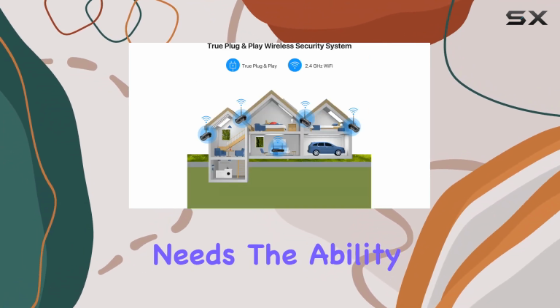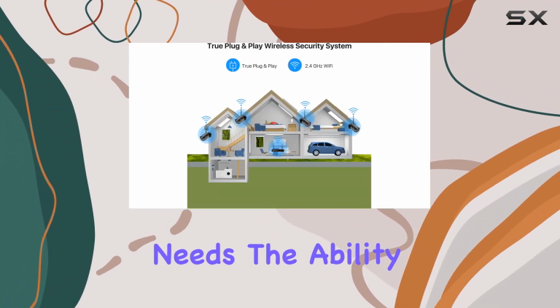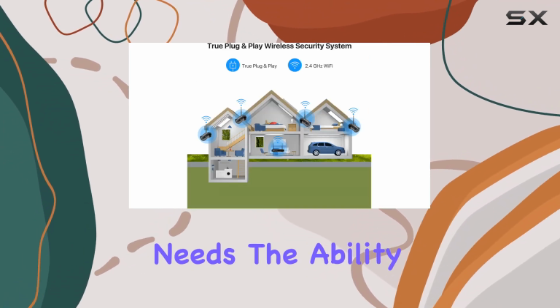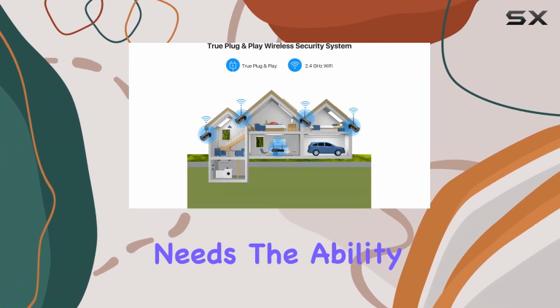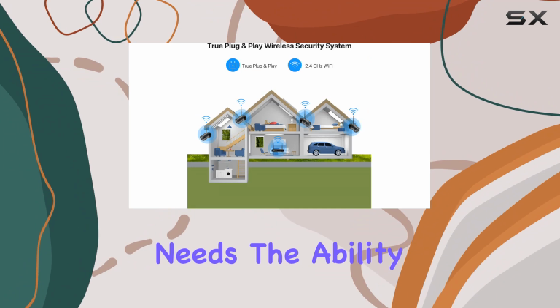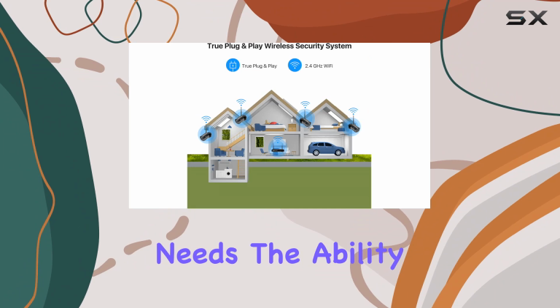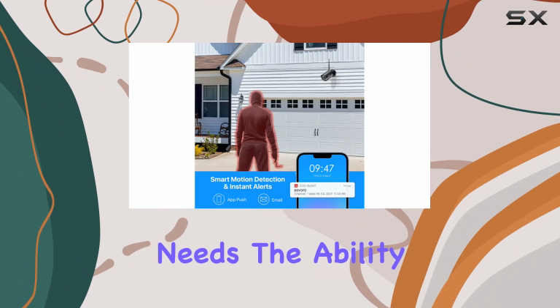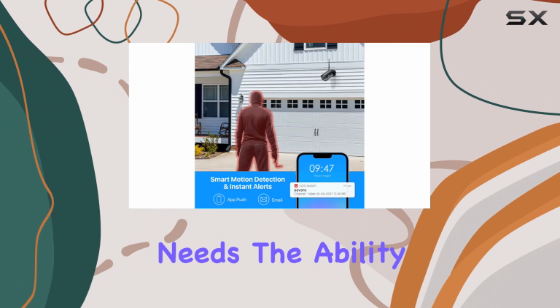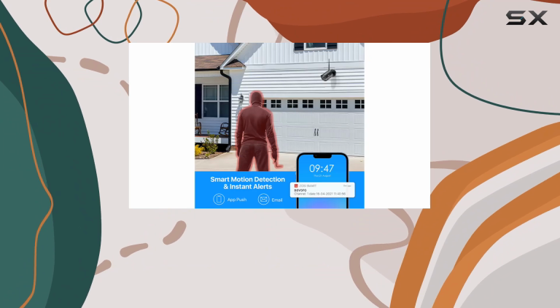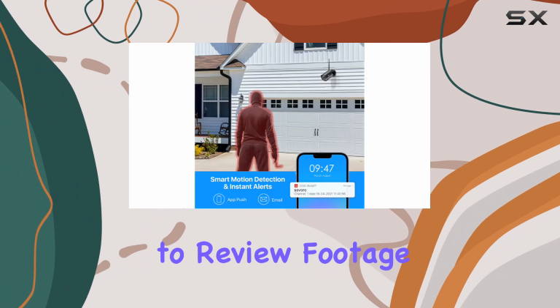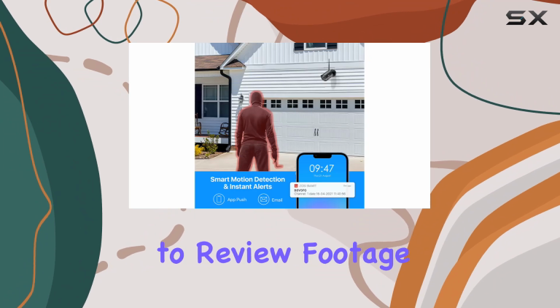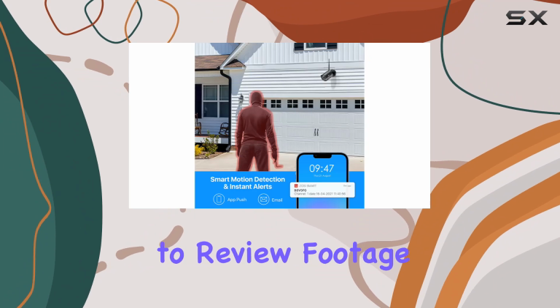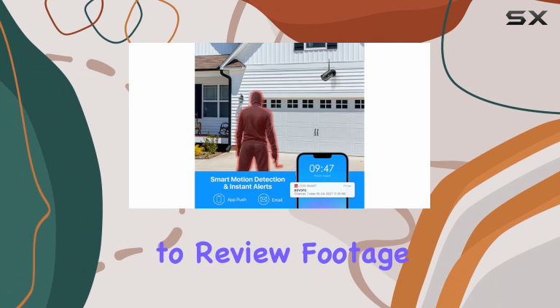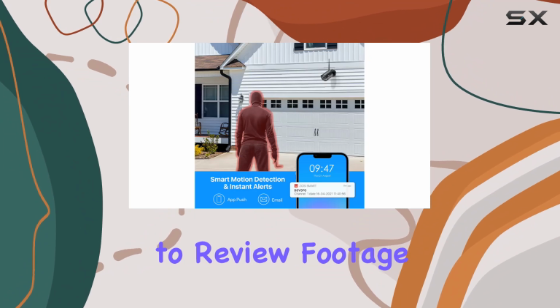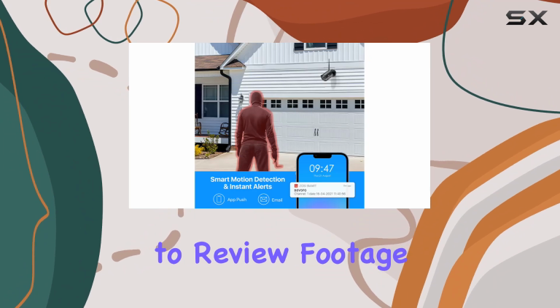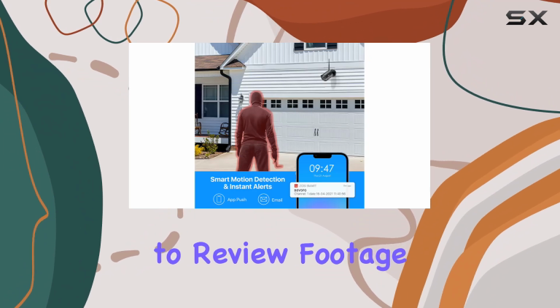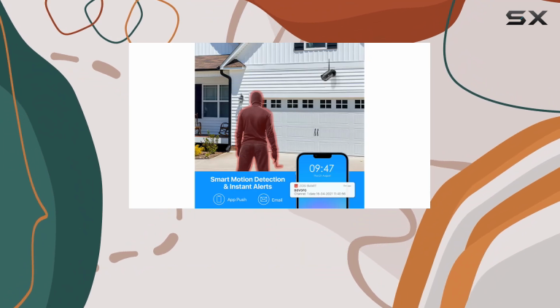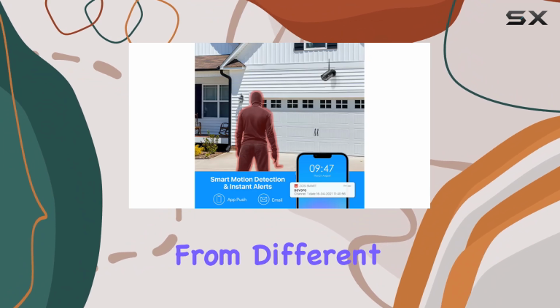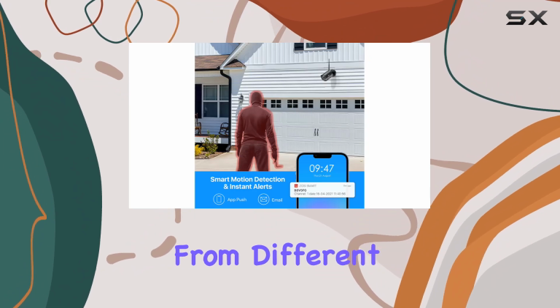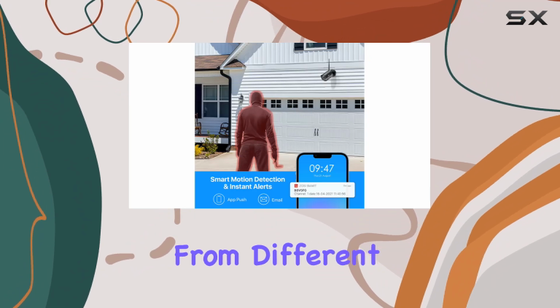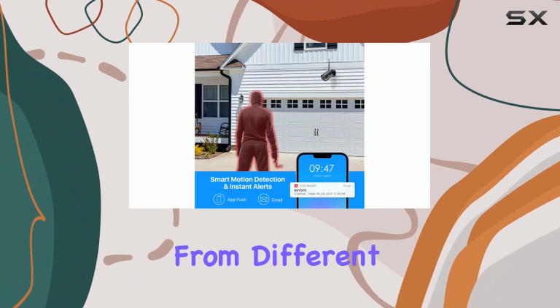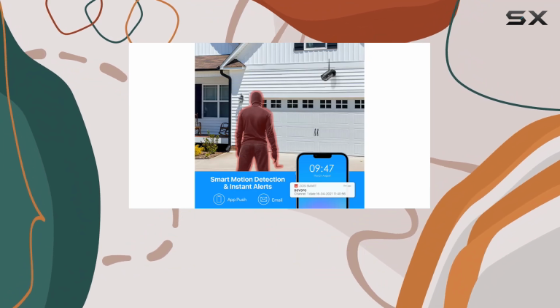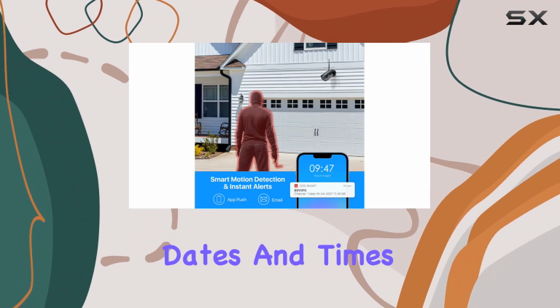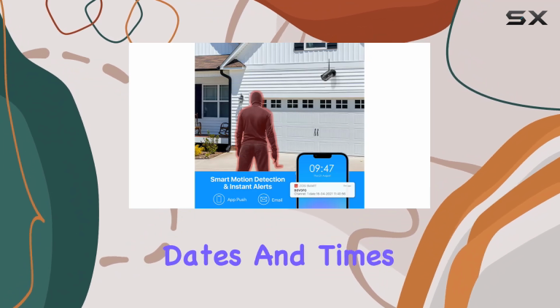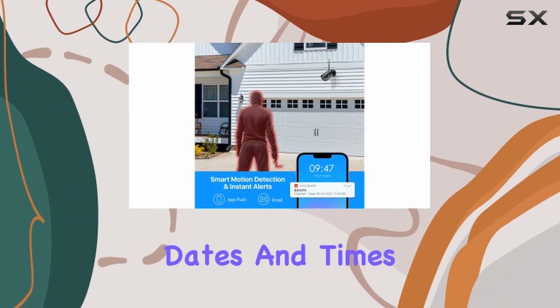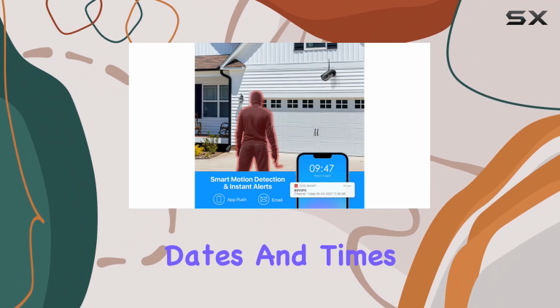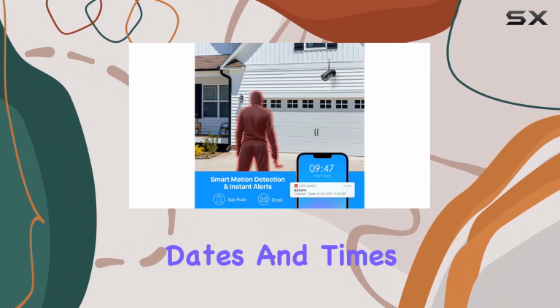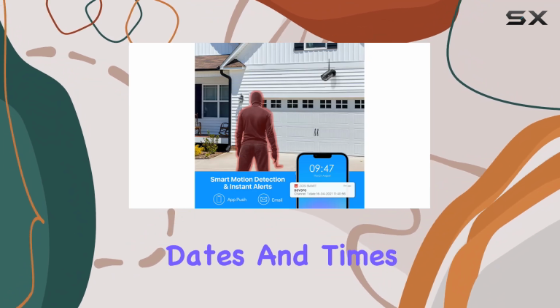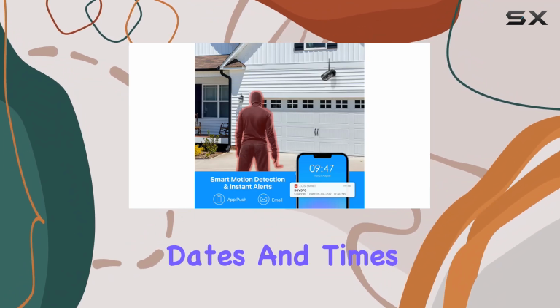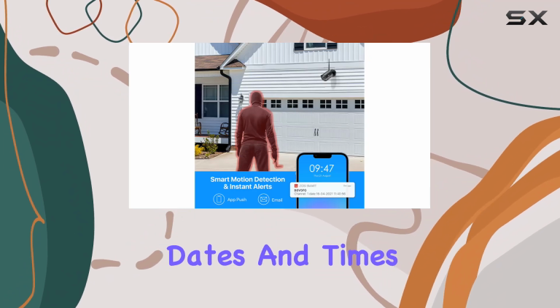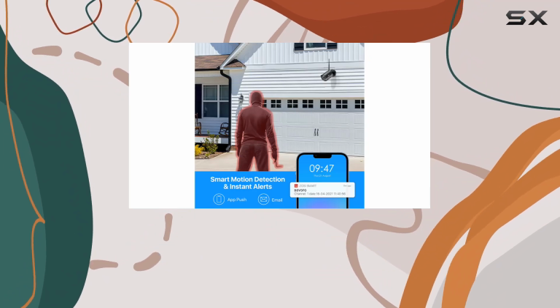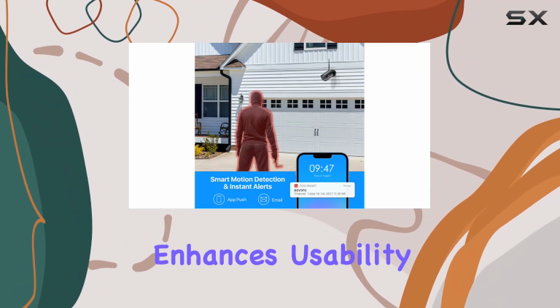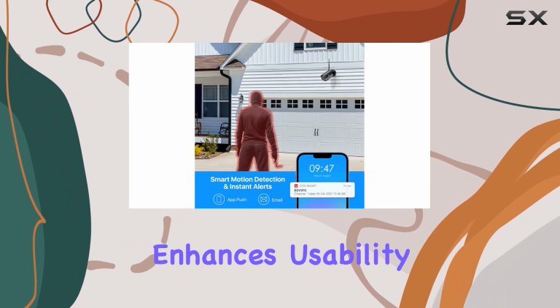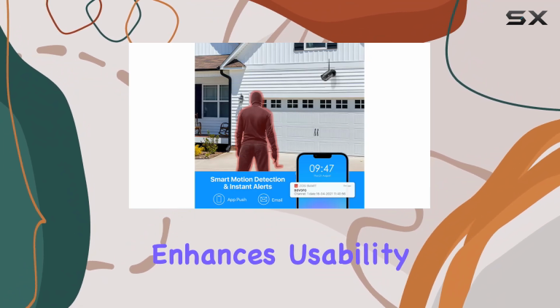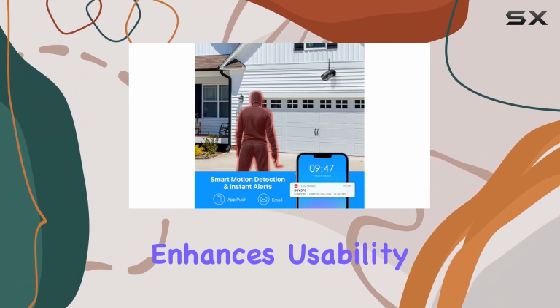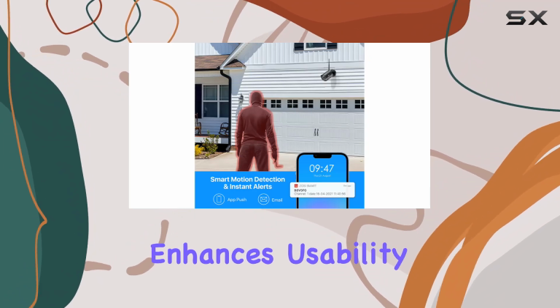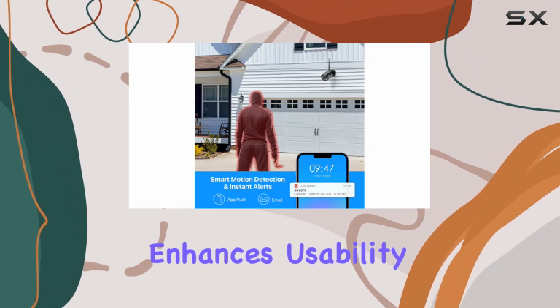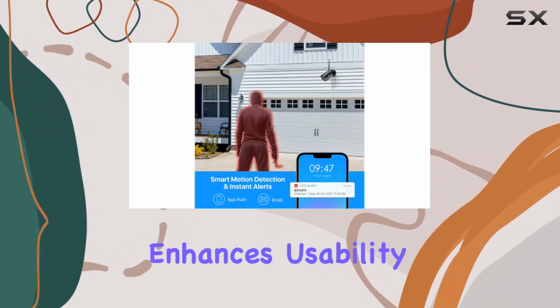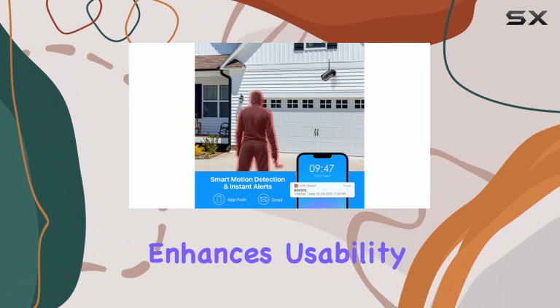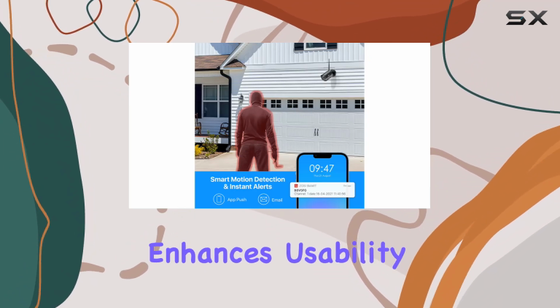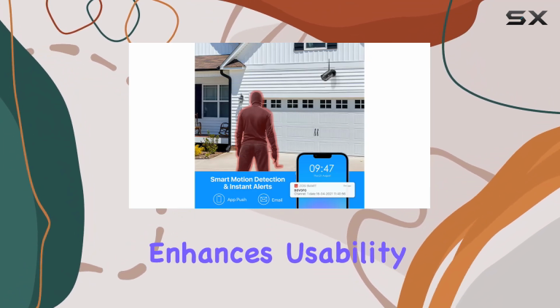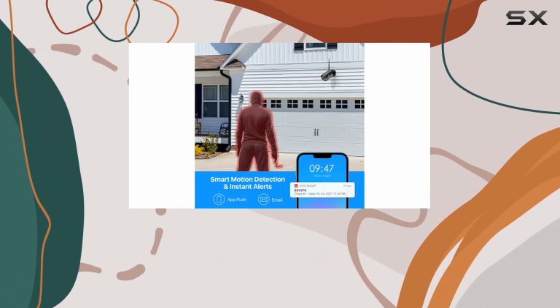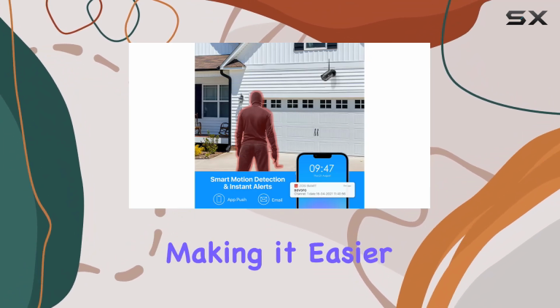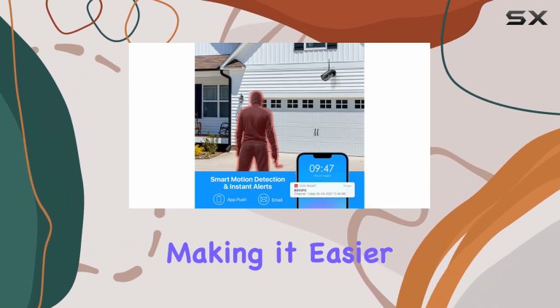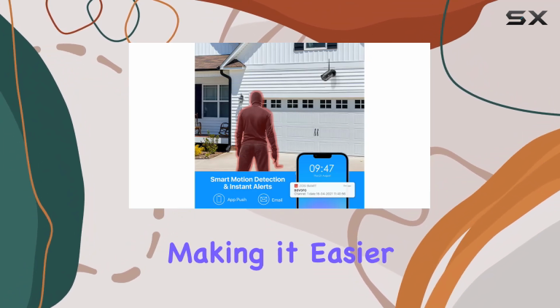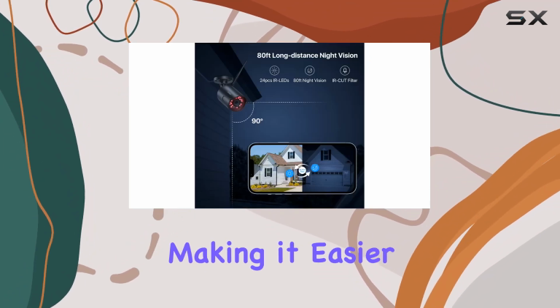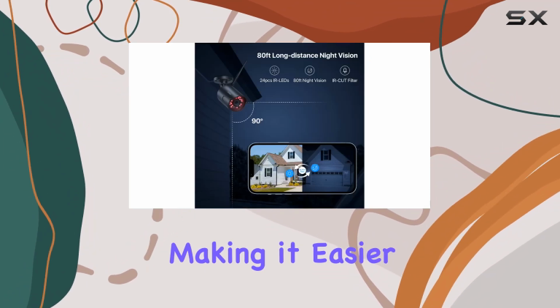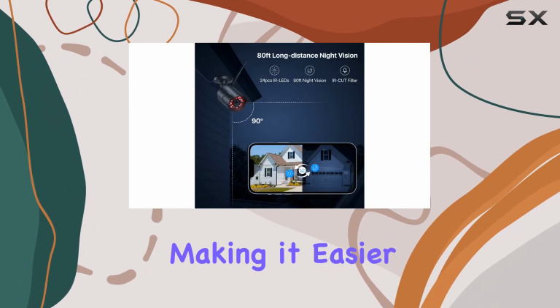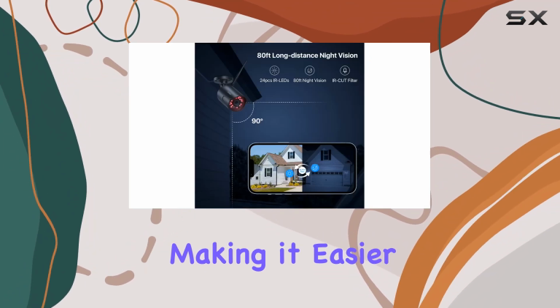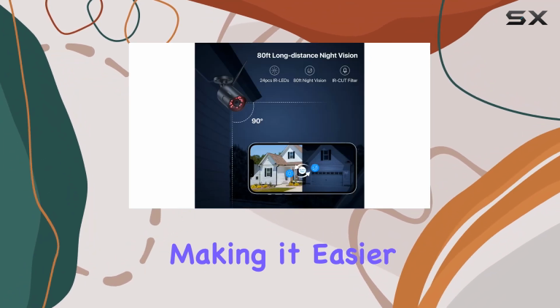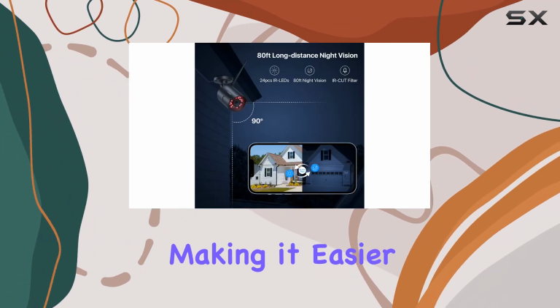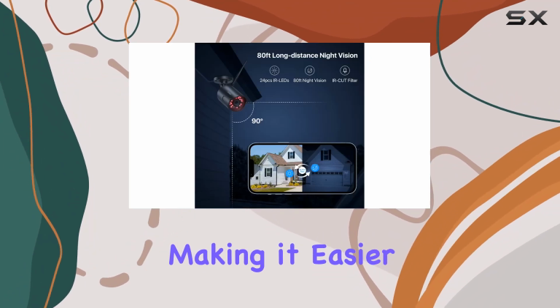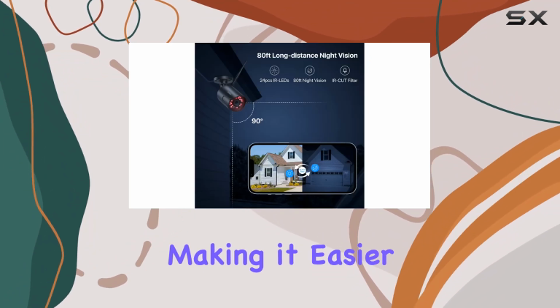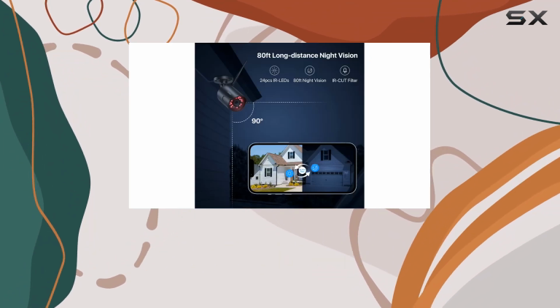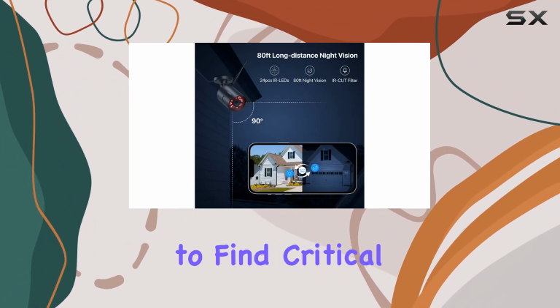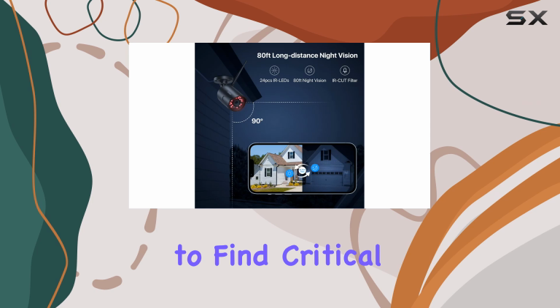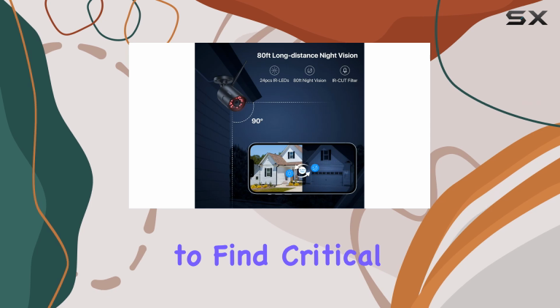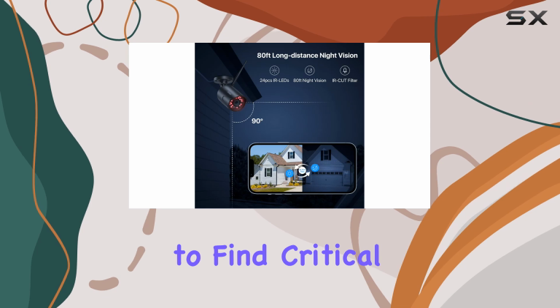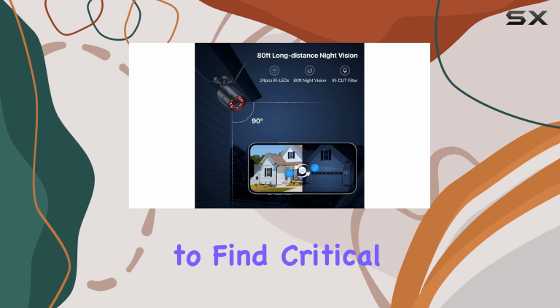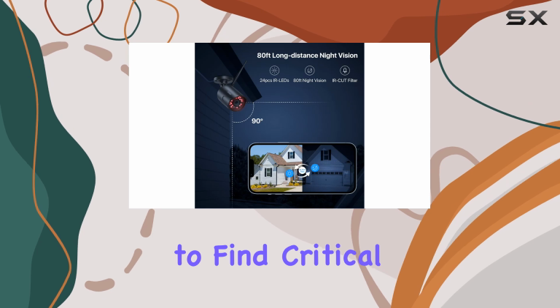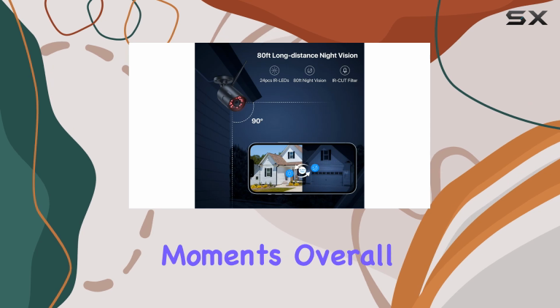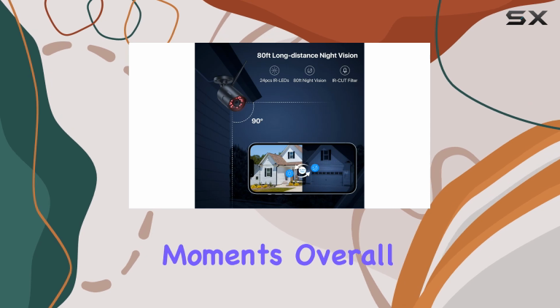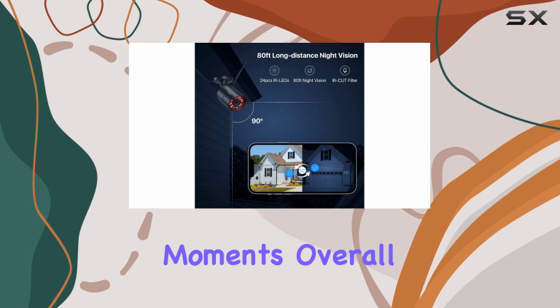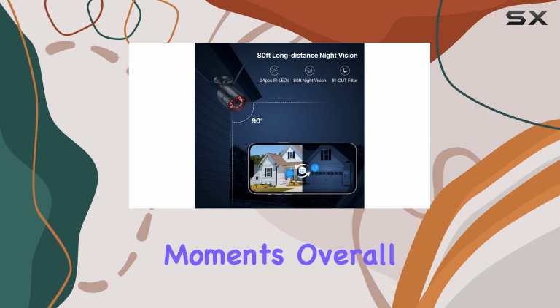The ability to review footage from different dates and times enhances usability, making it easier to find critical moments.